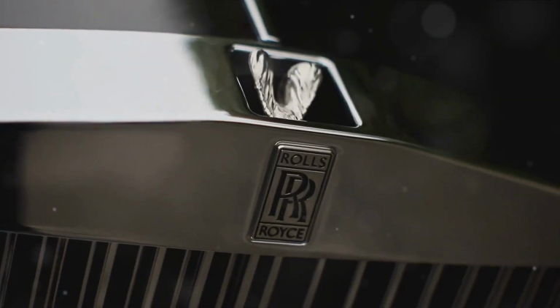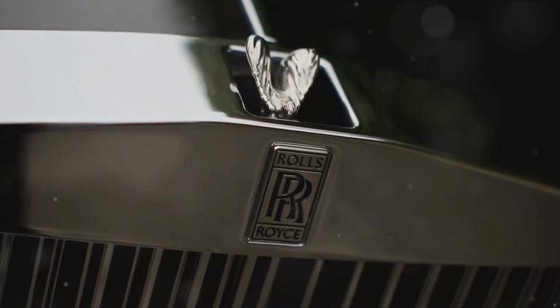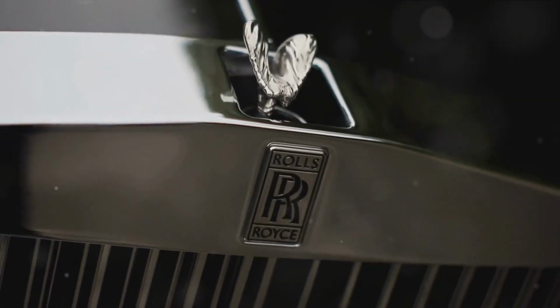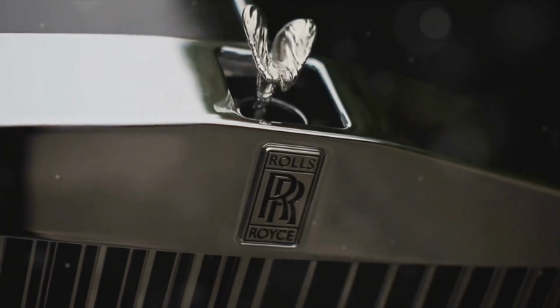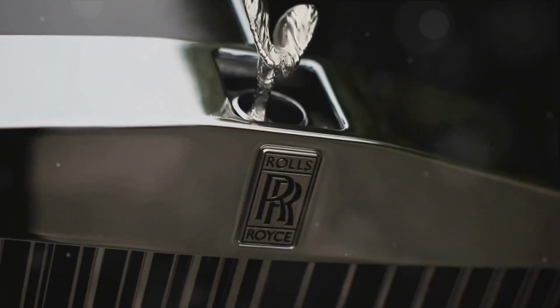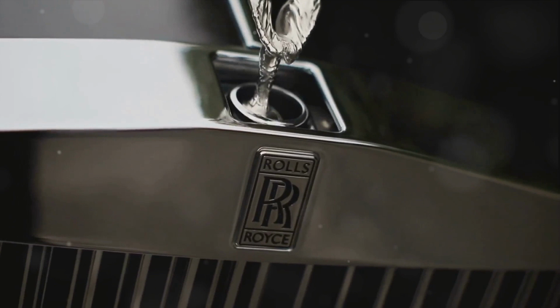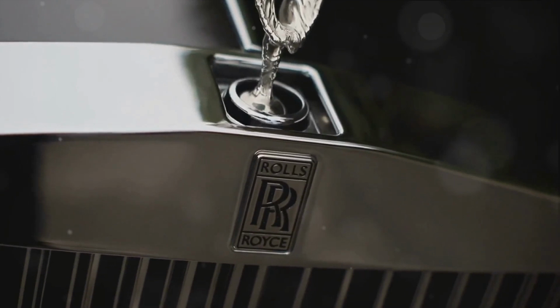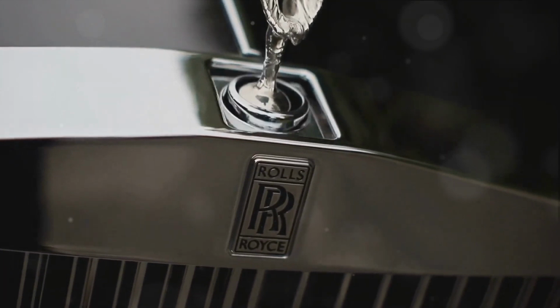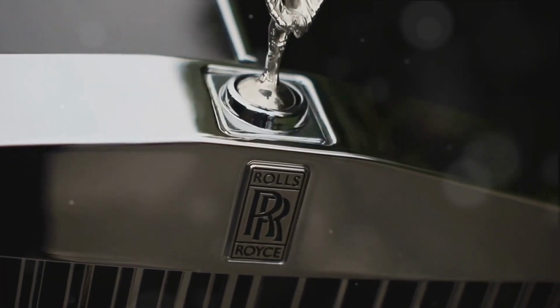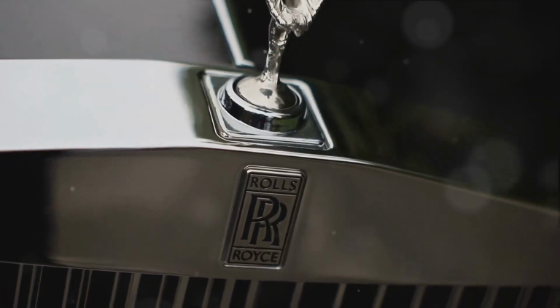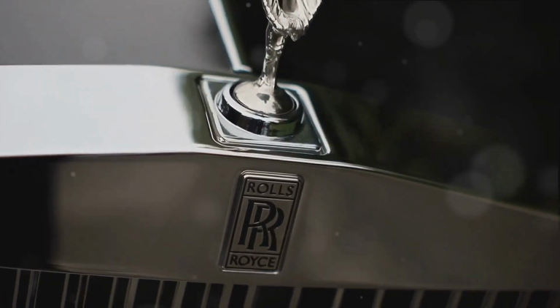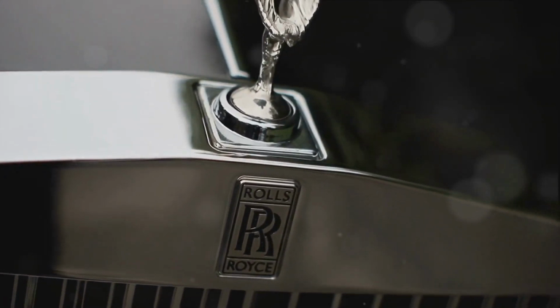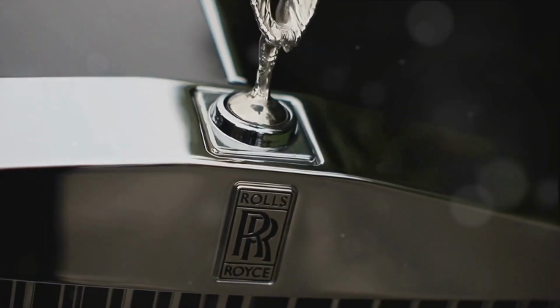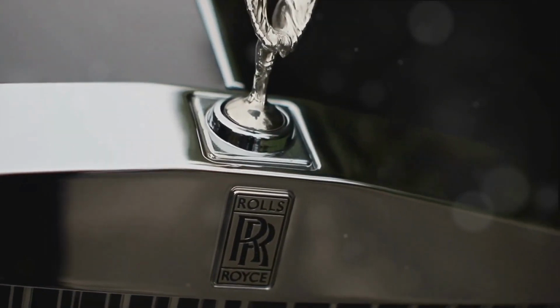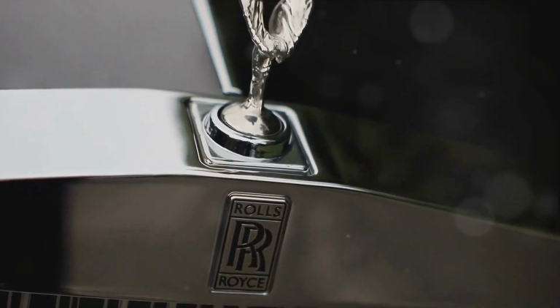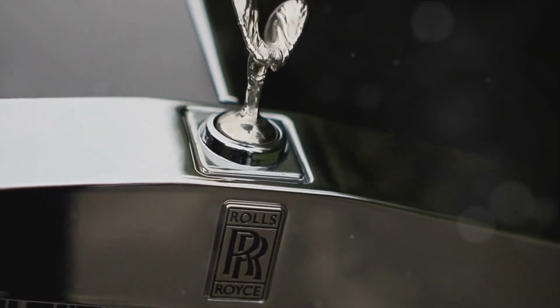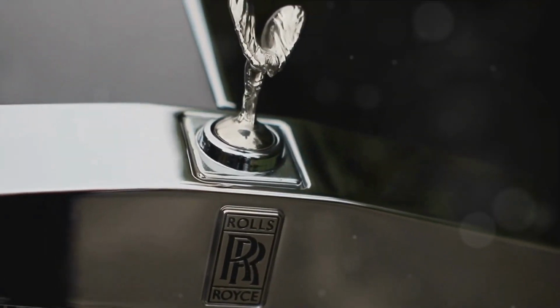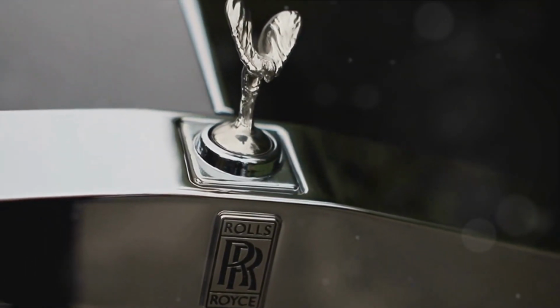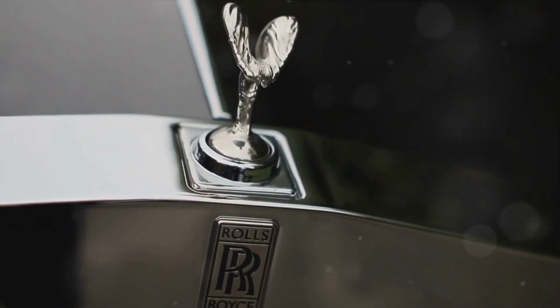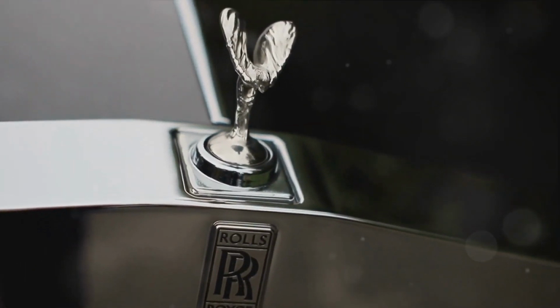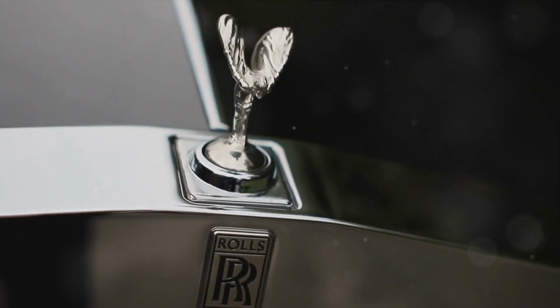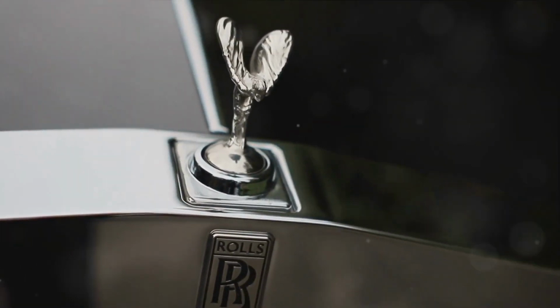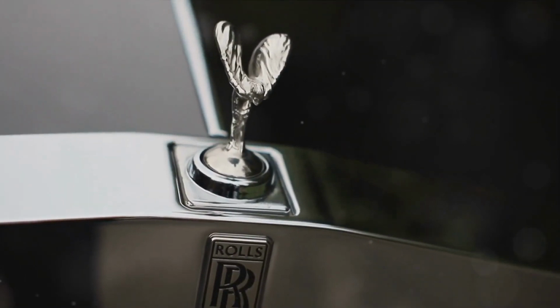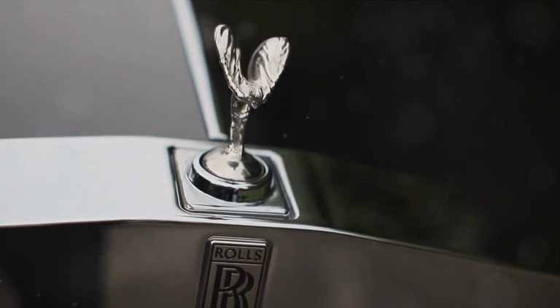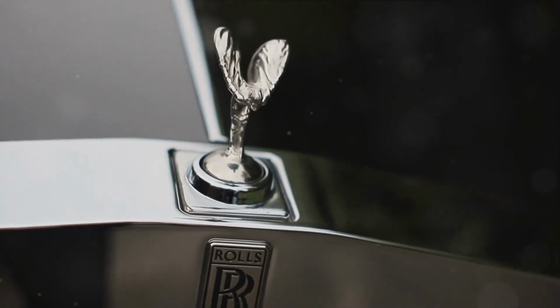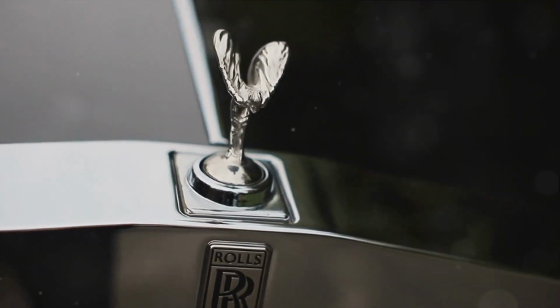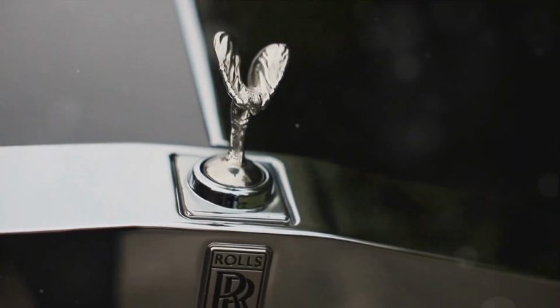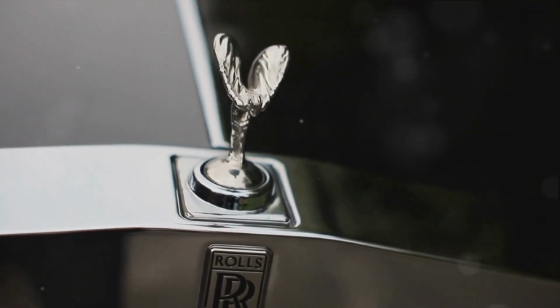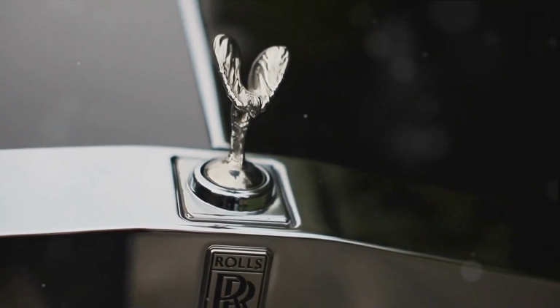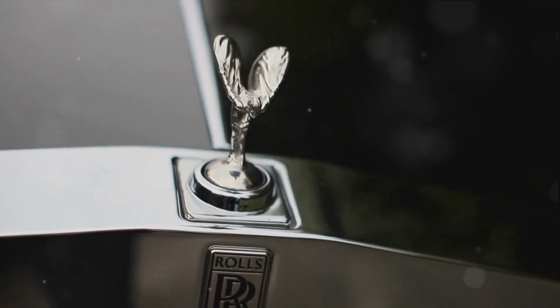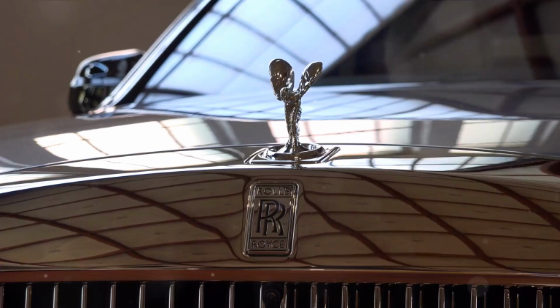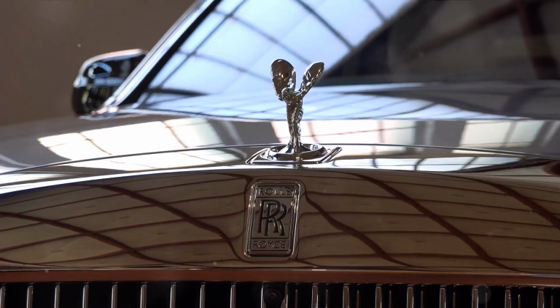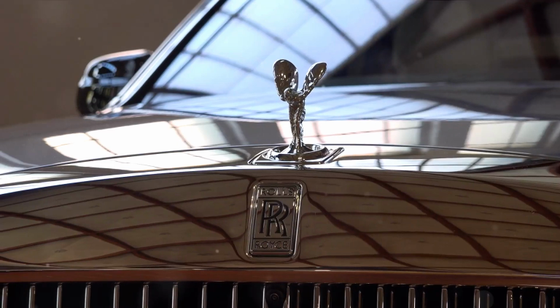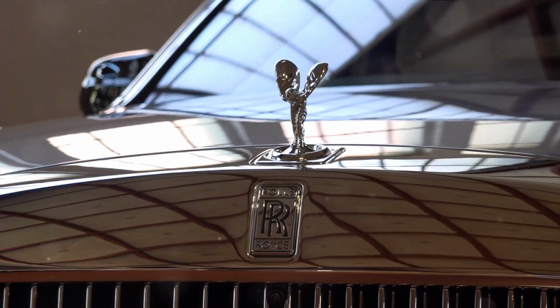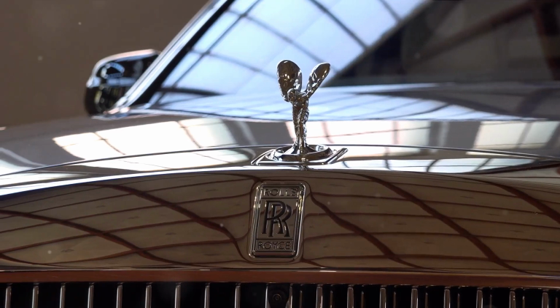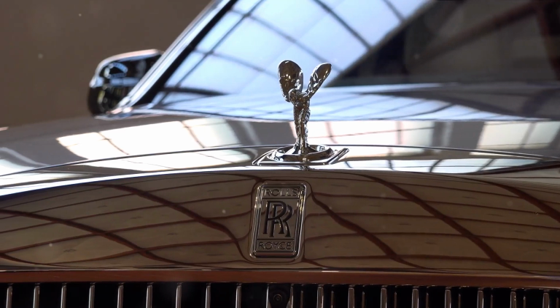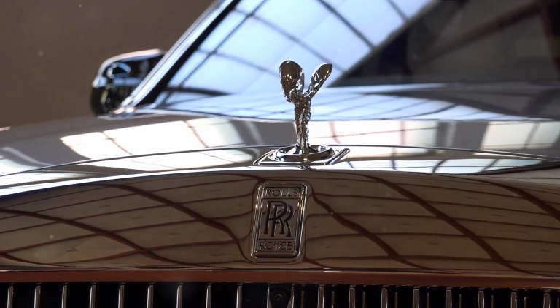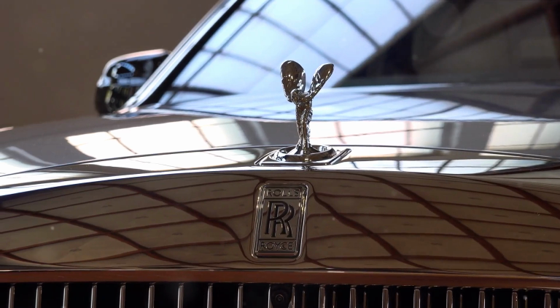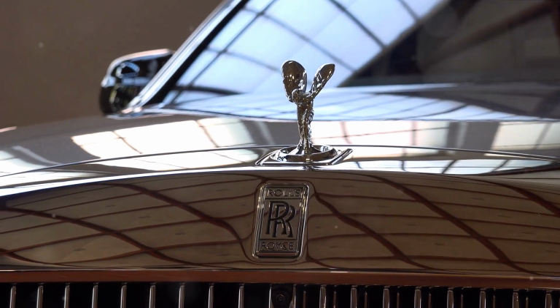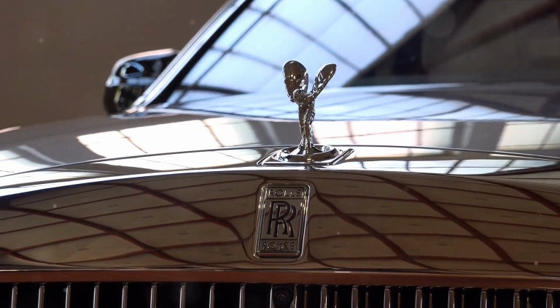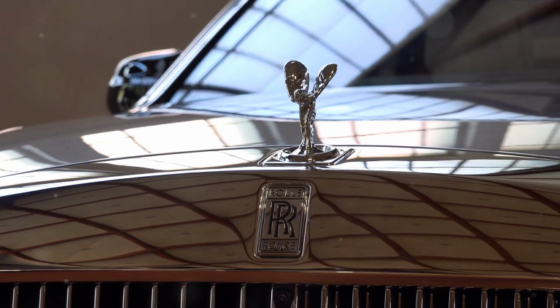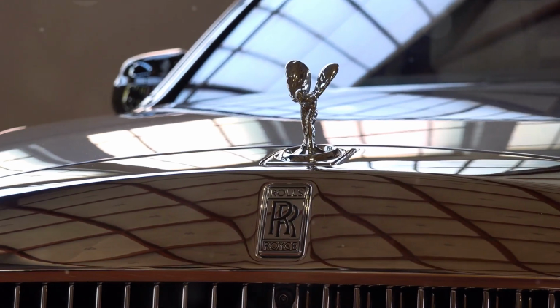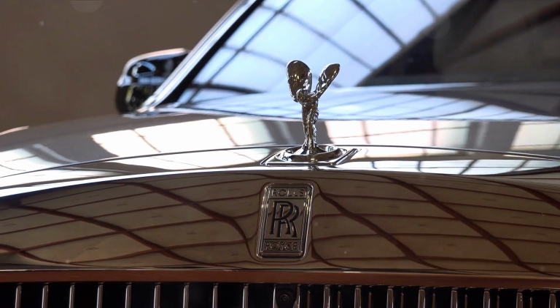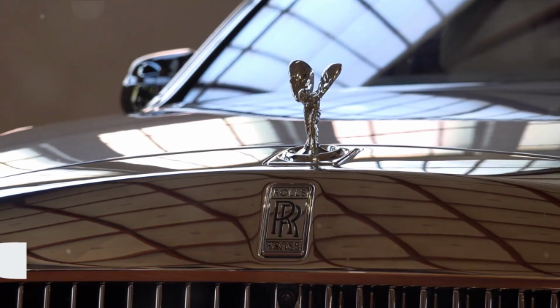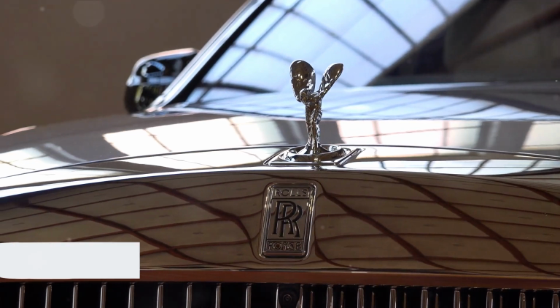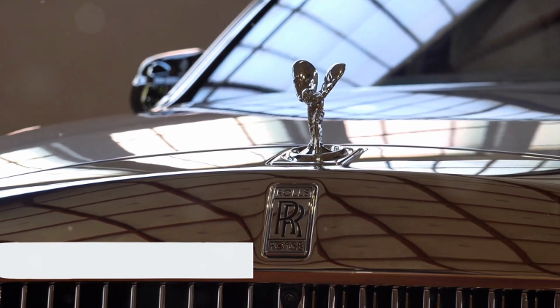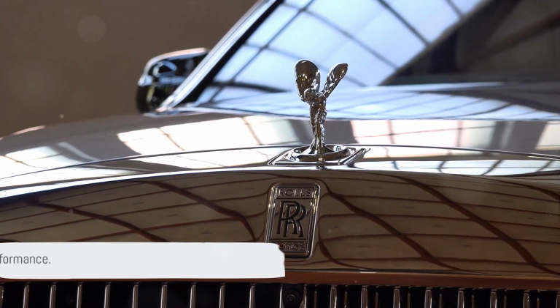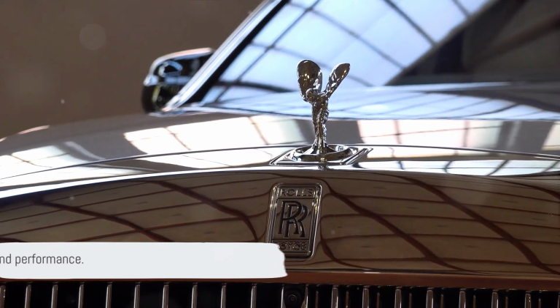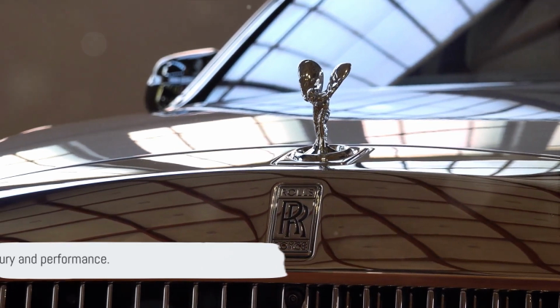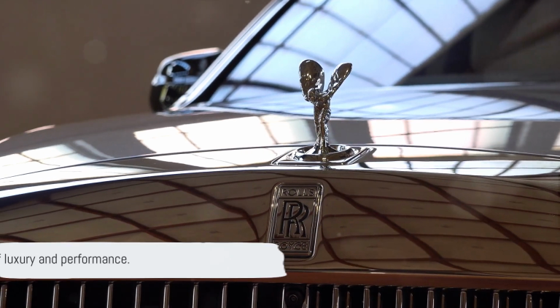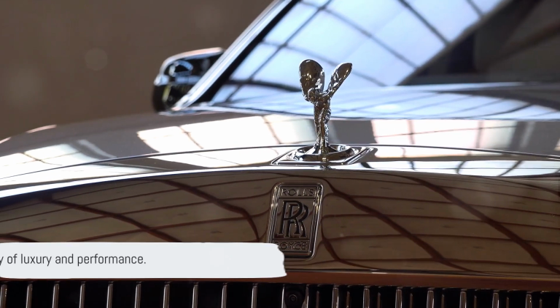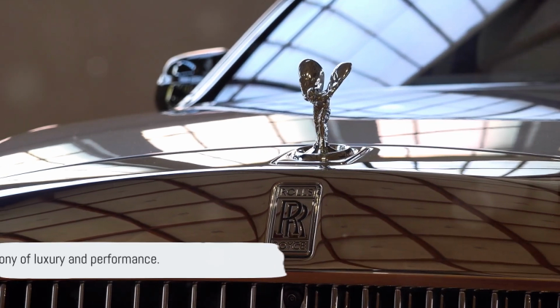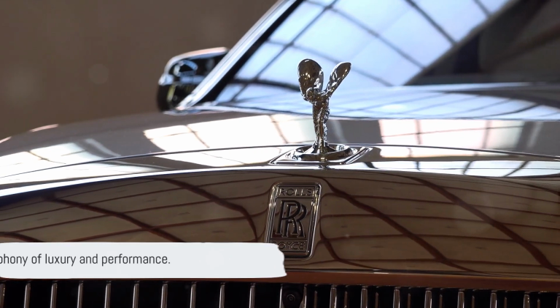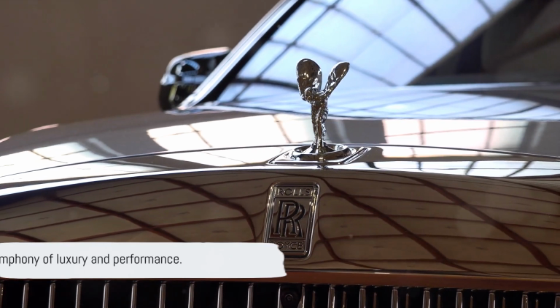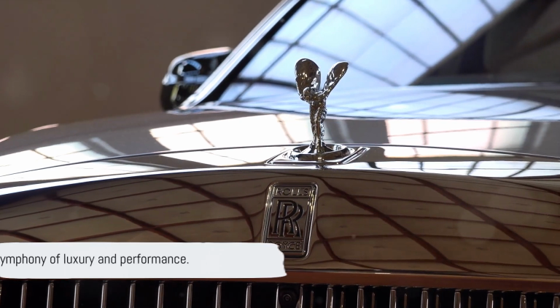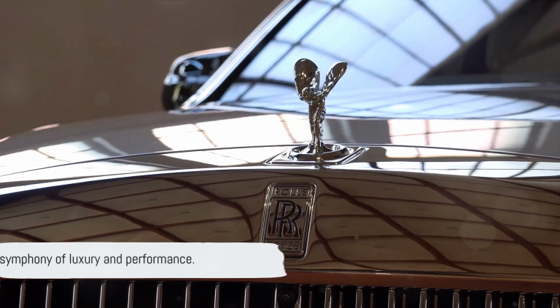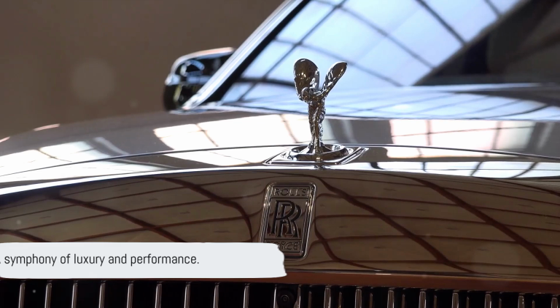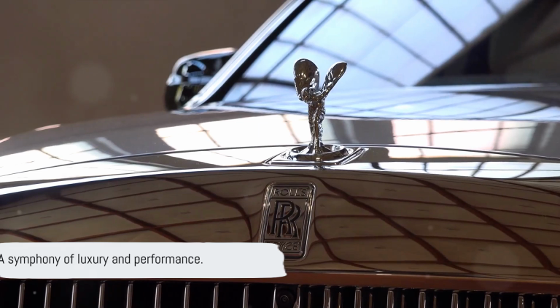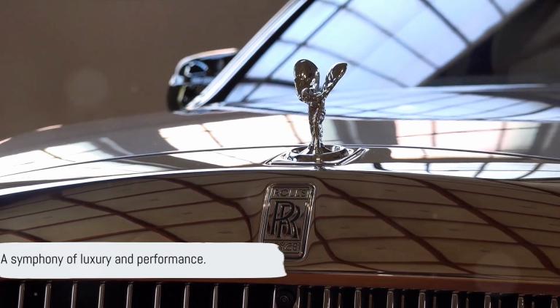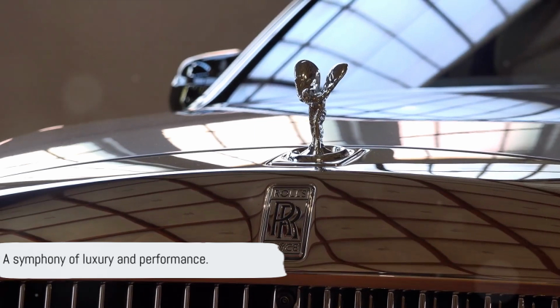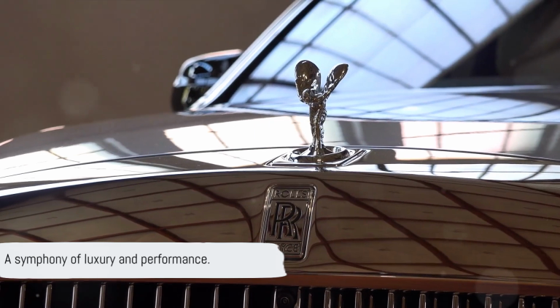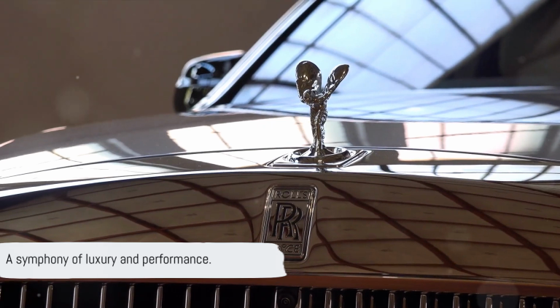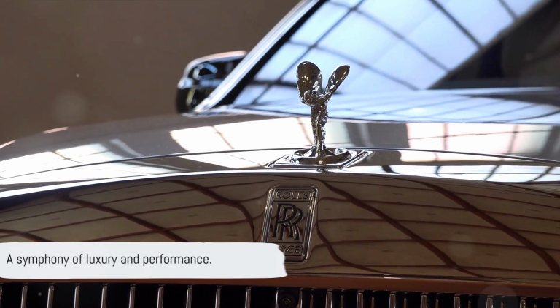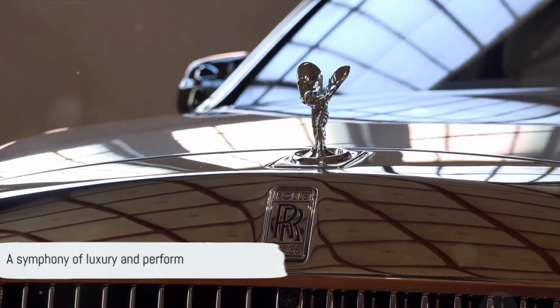Experience the power of the night with Rolls-Royce Wraith Black Badge — a symphony of luxury and performance.